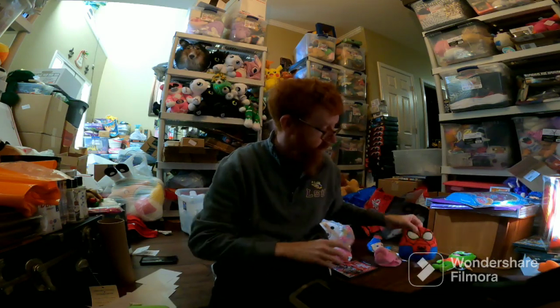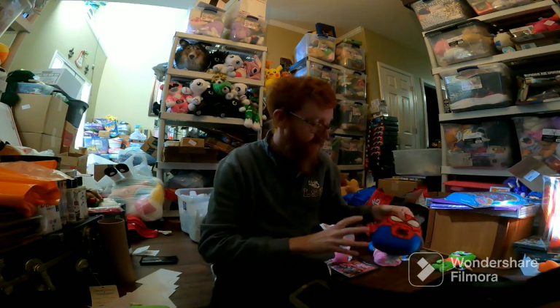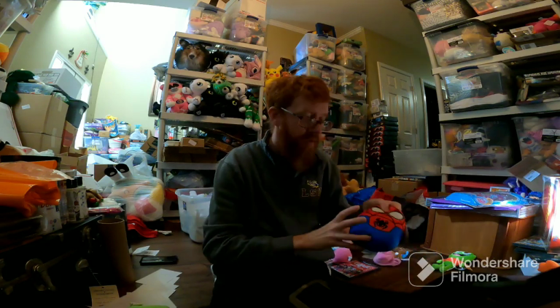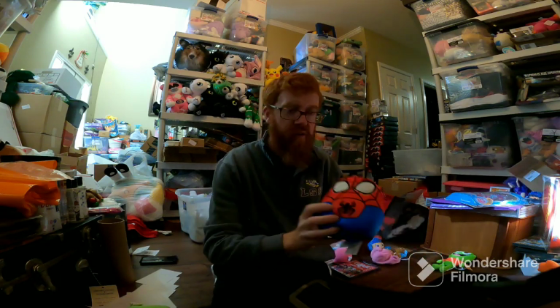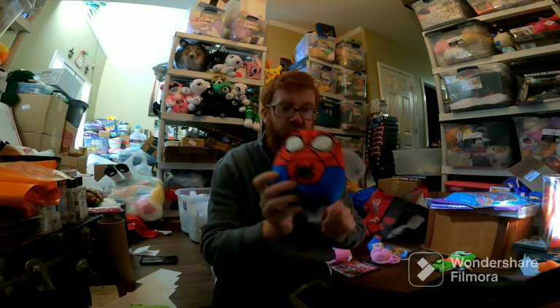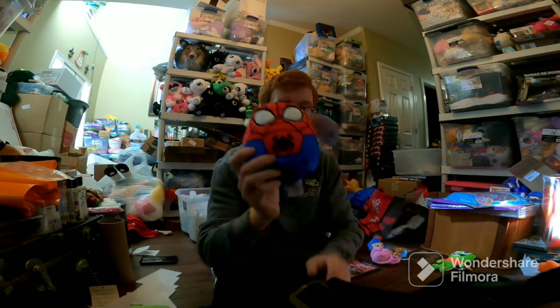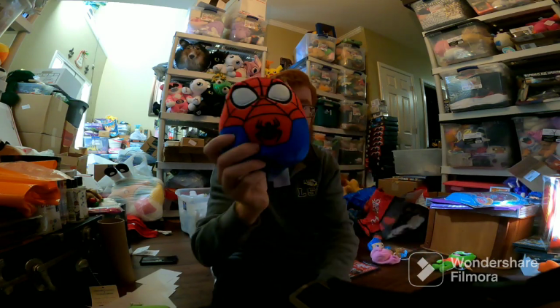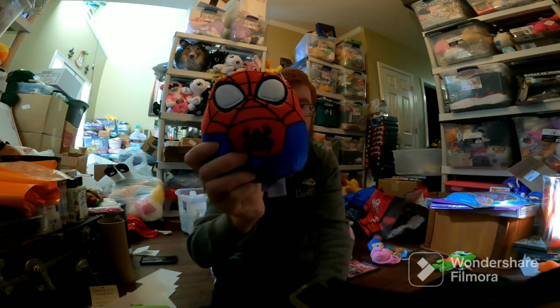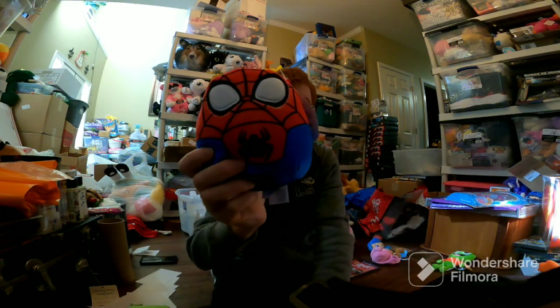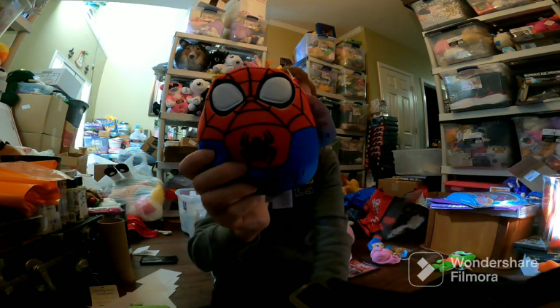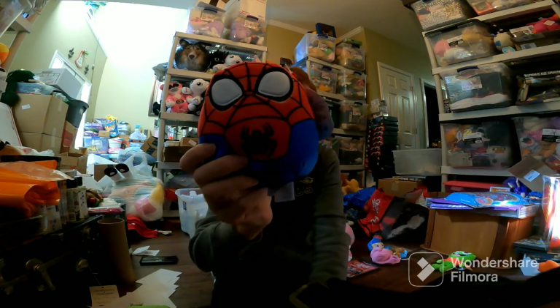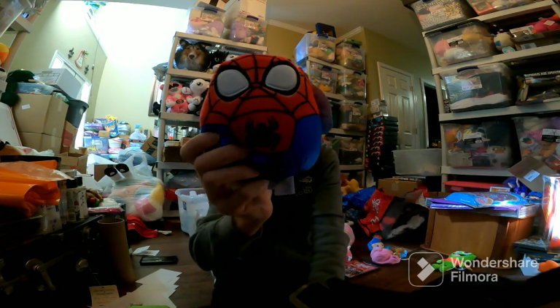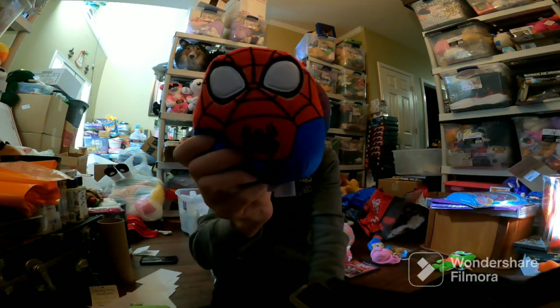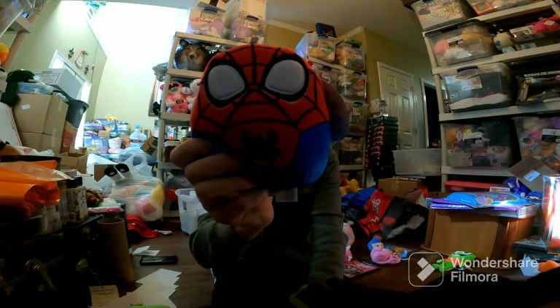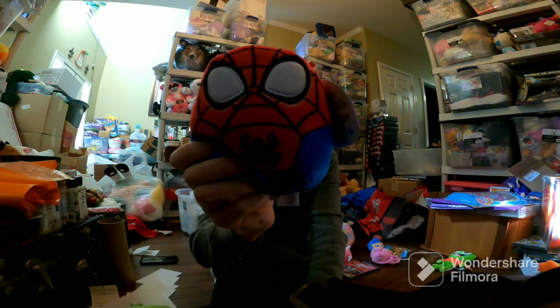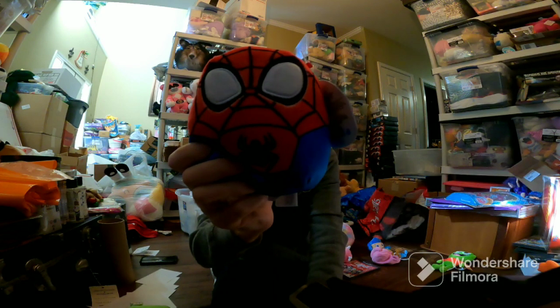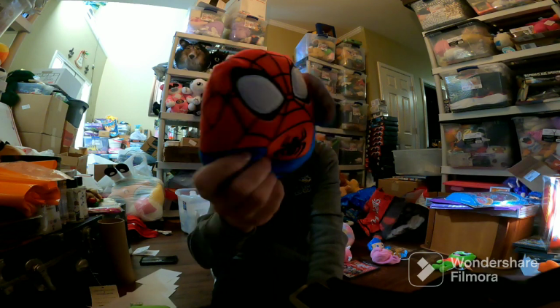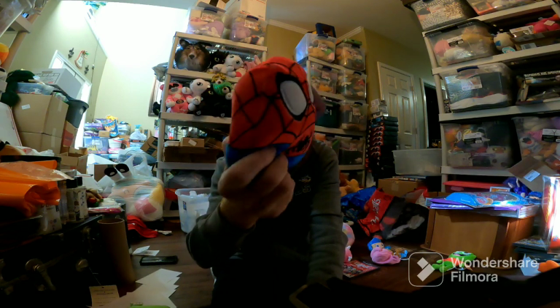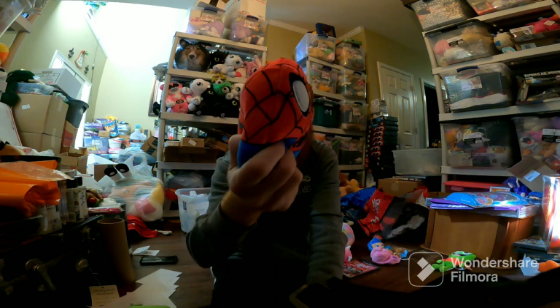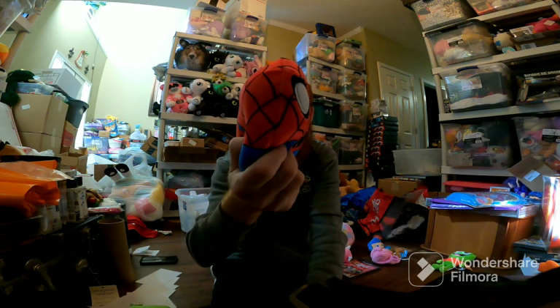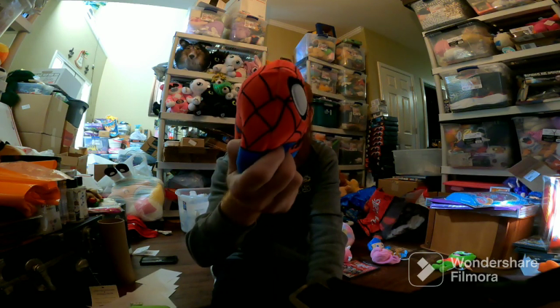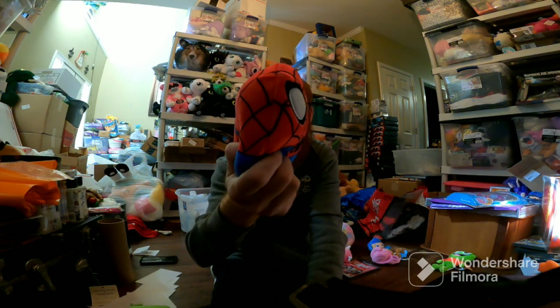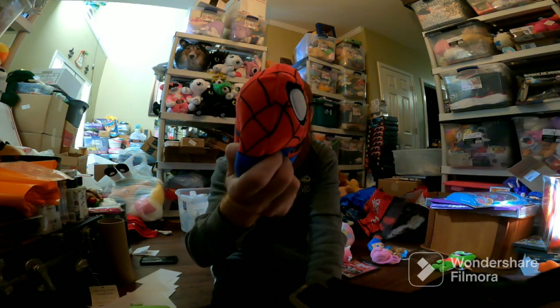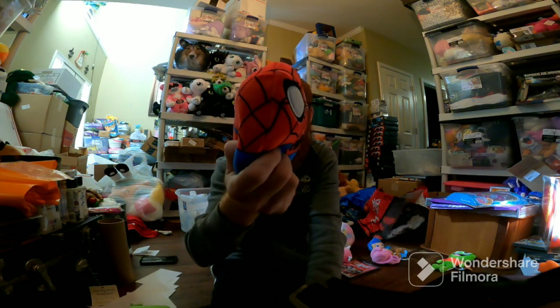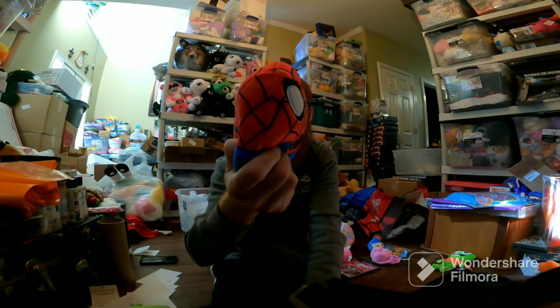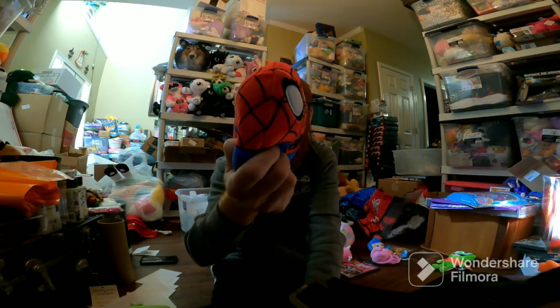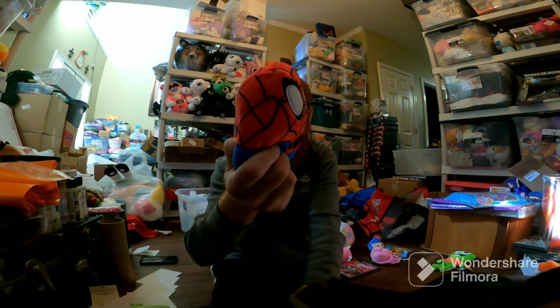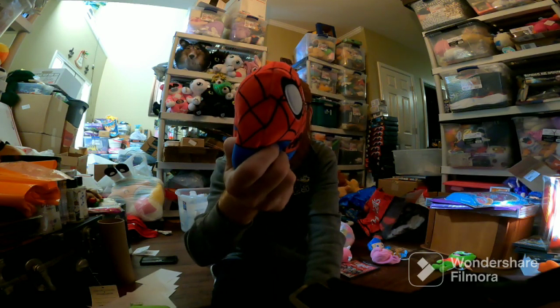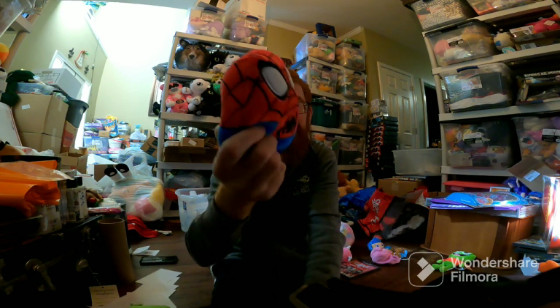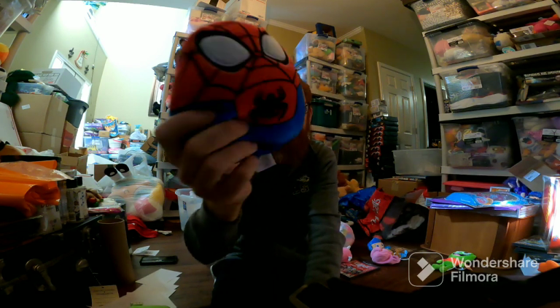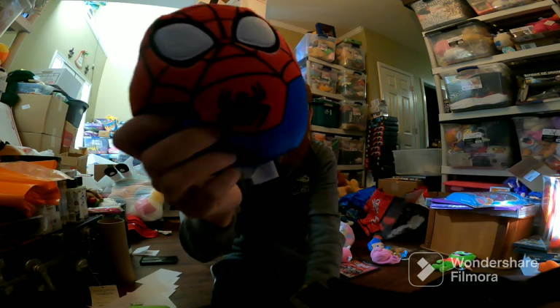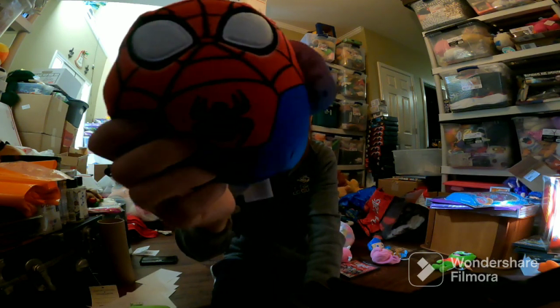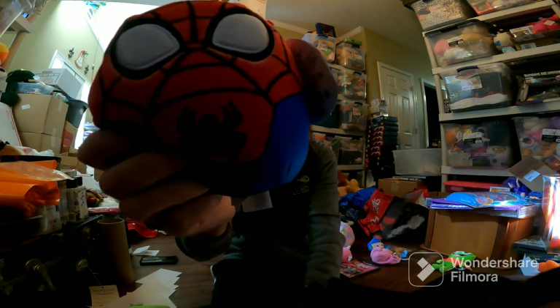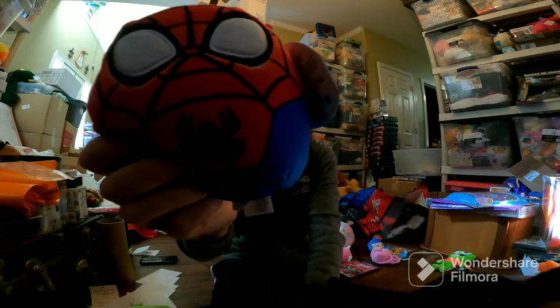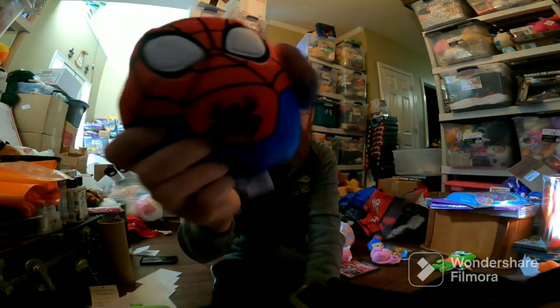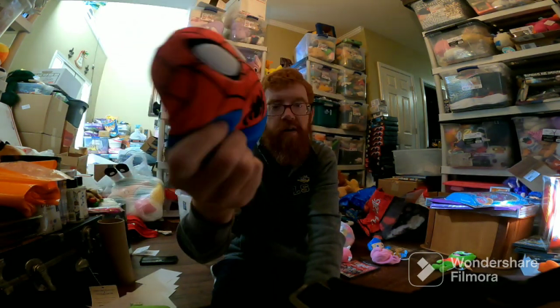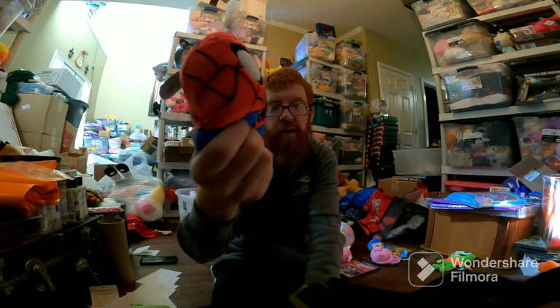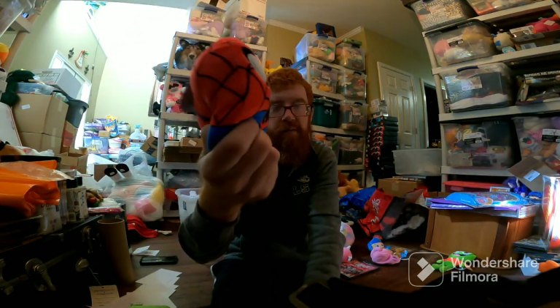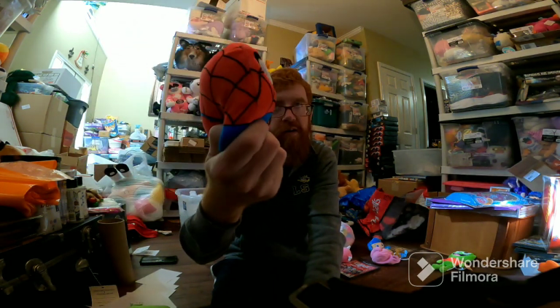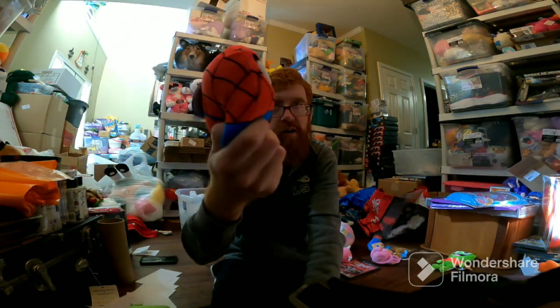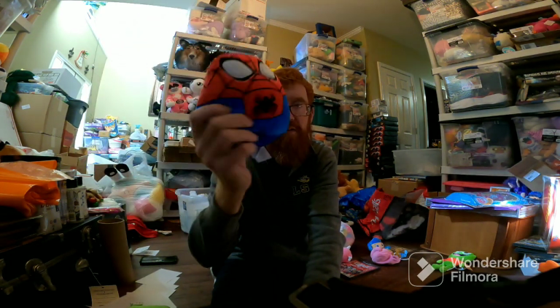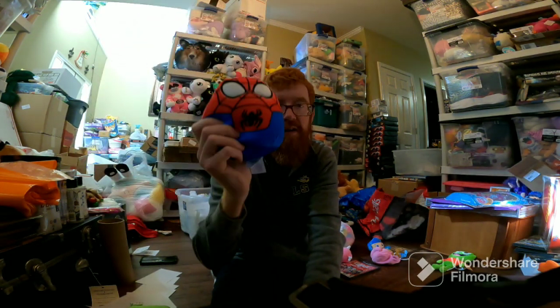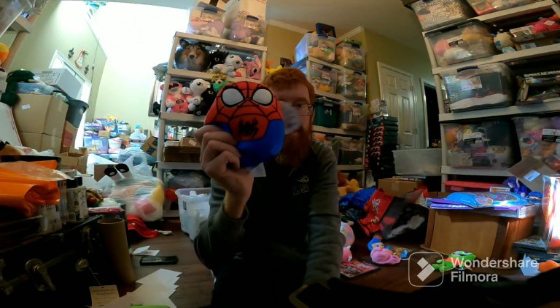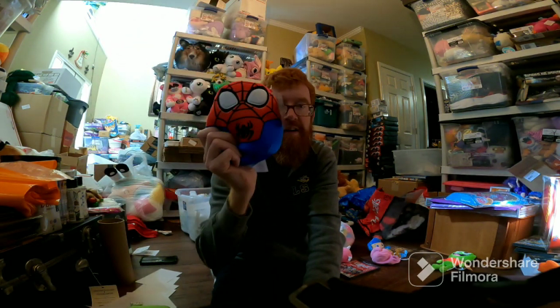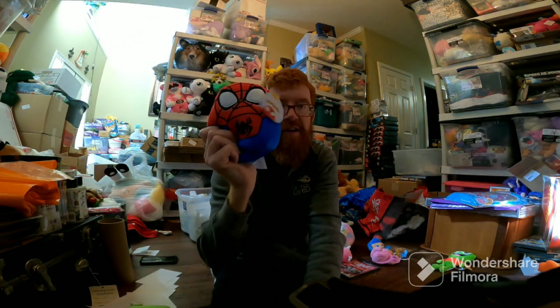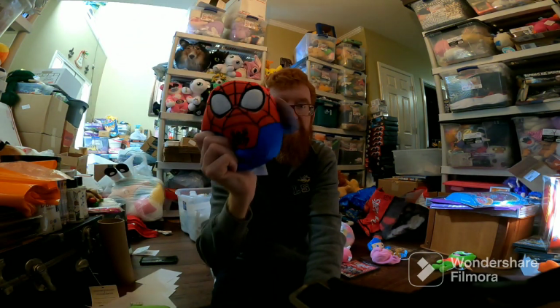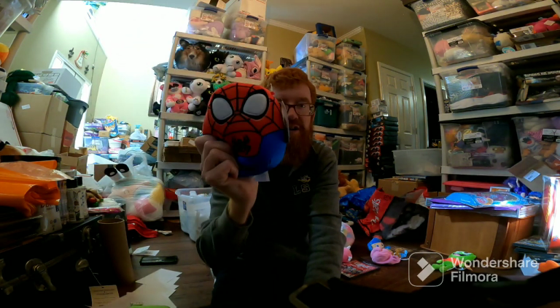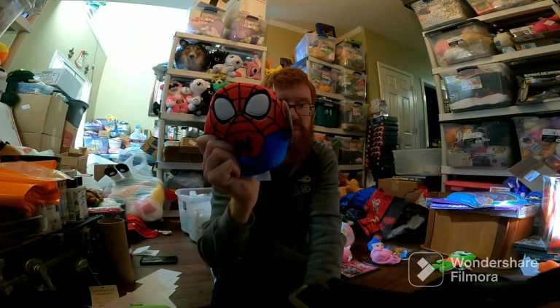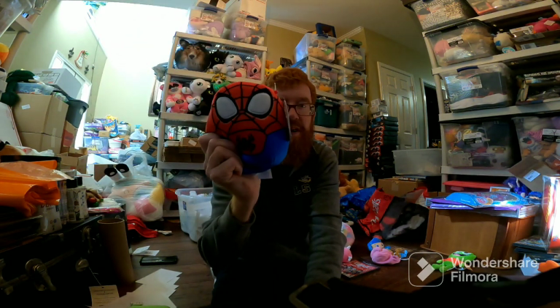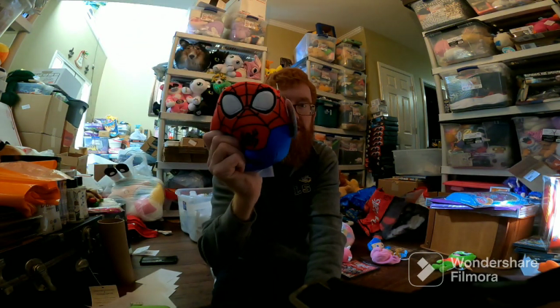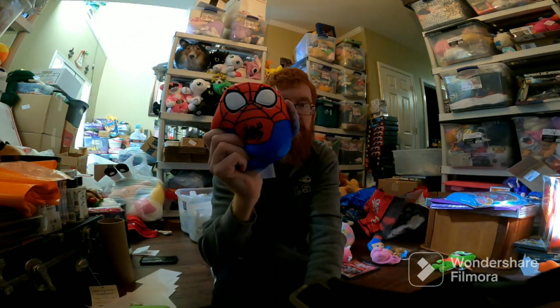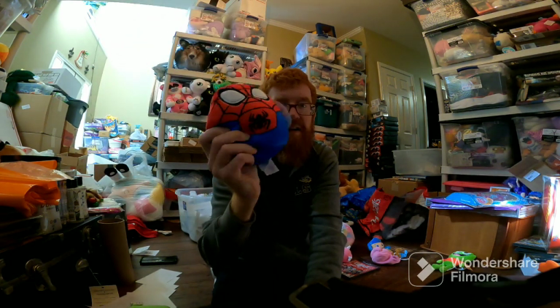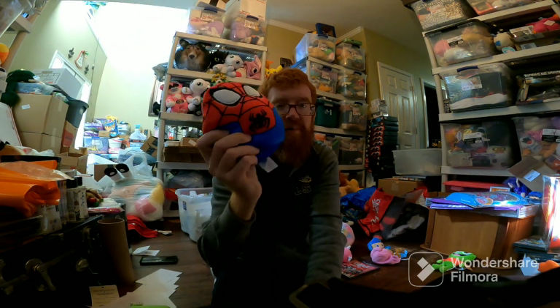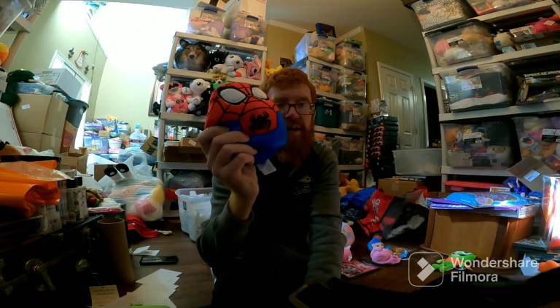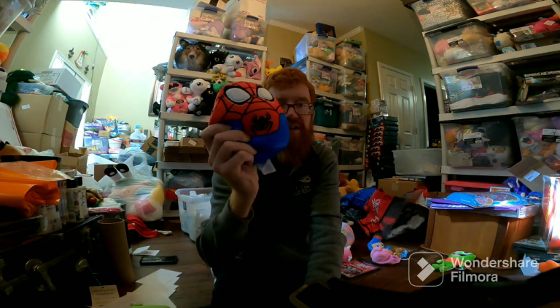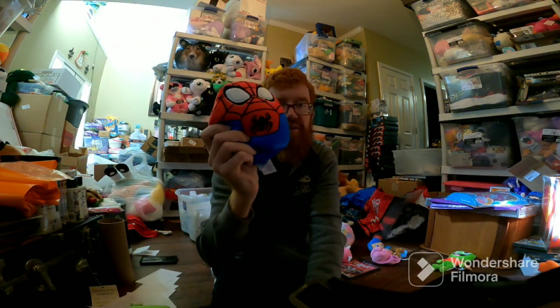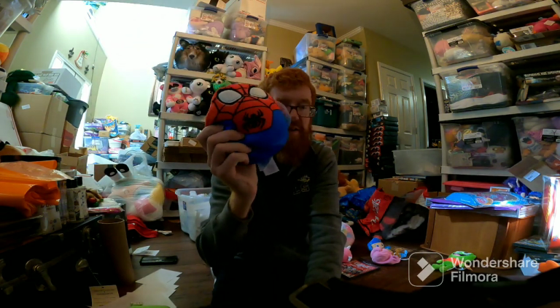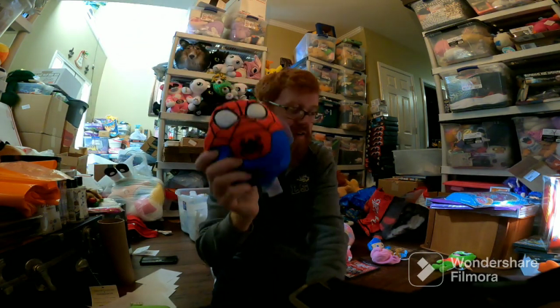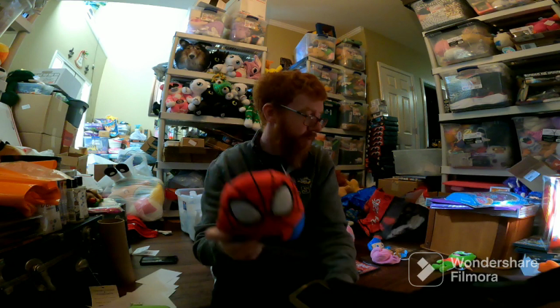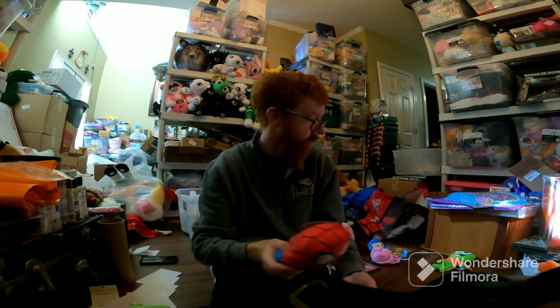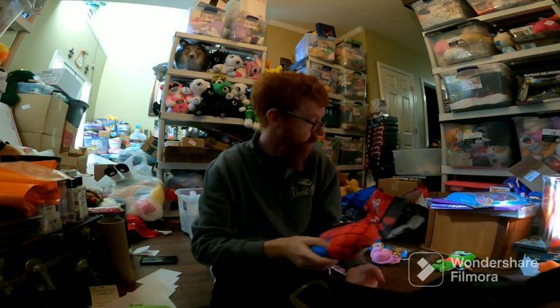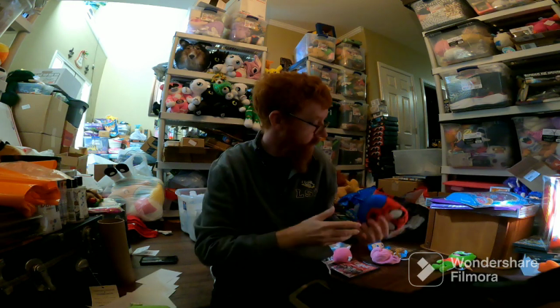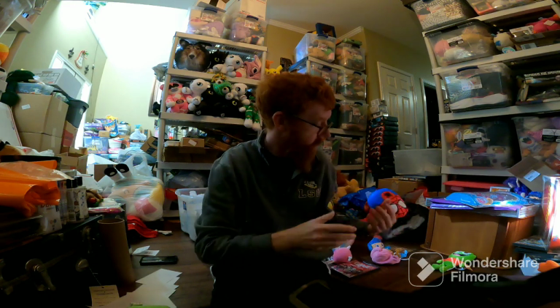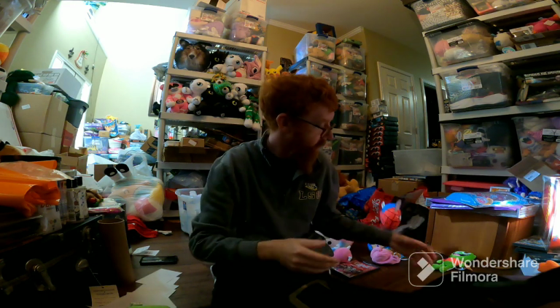This one sold pretty fast if you're listing it for $30 — Spider-Man Spidey Squishmallow. Paid $6 for him at Walgreens.